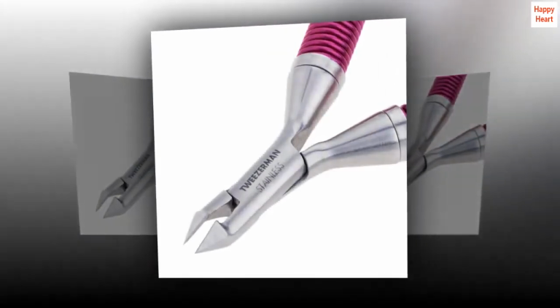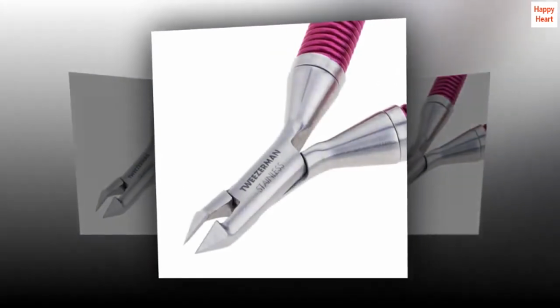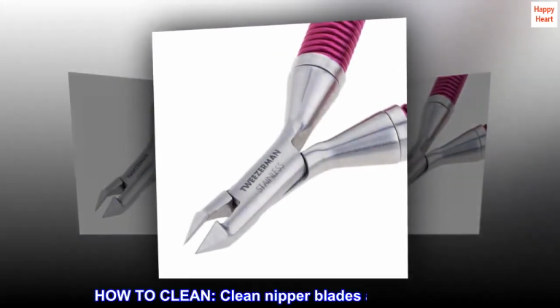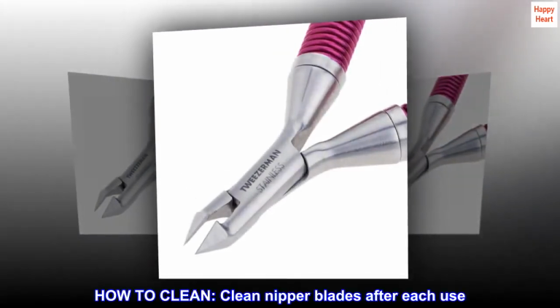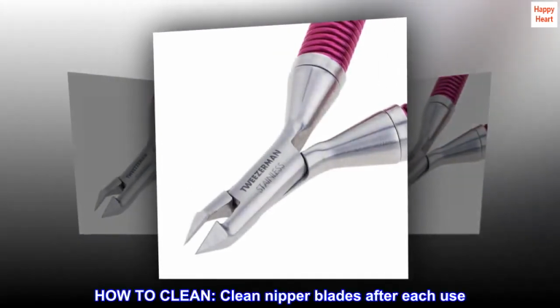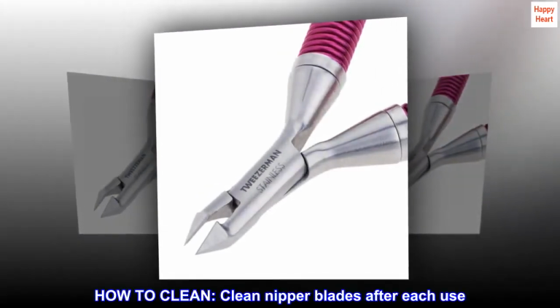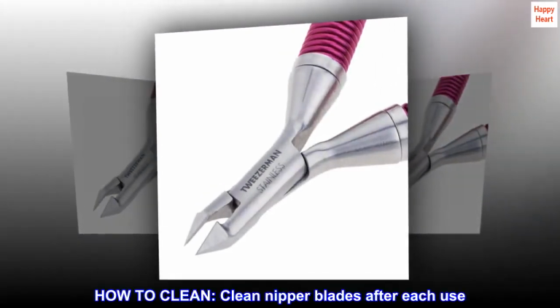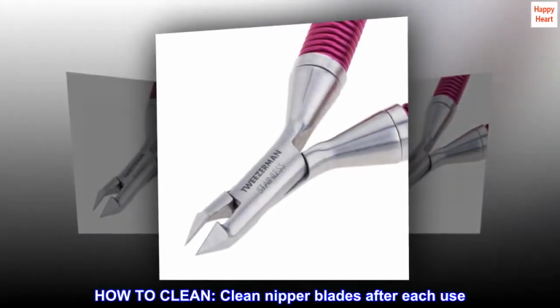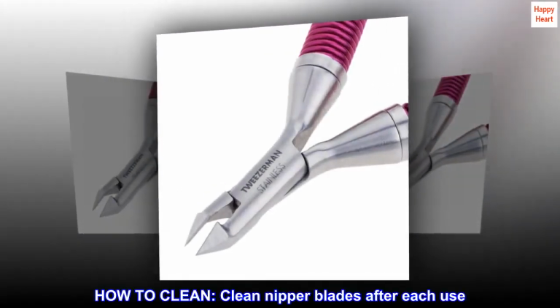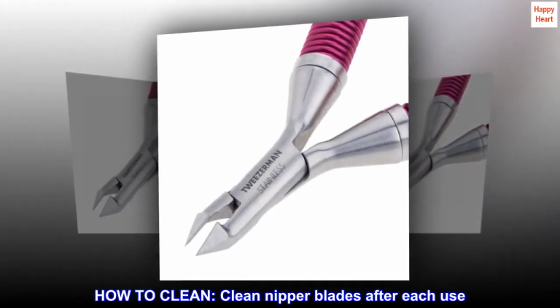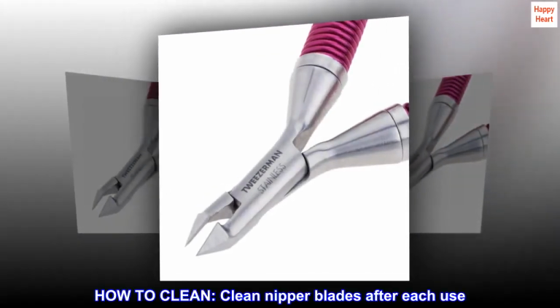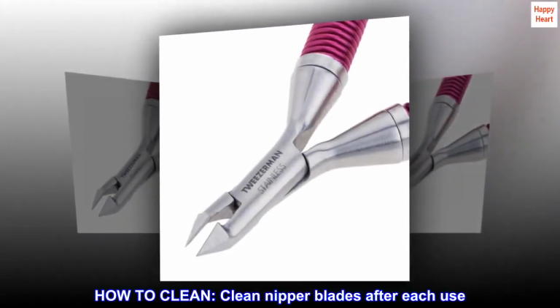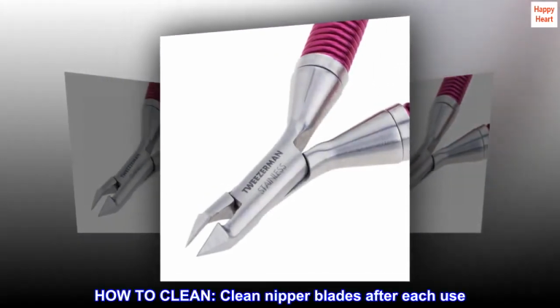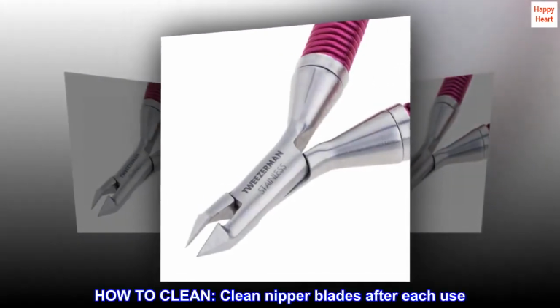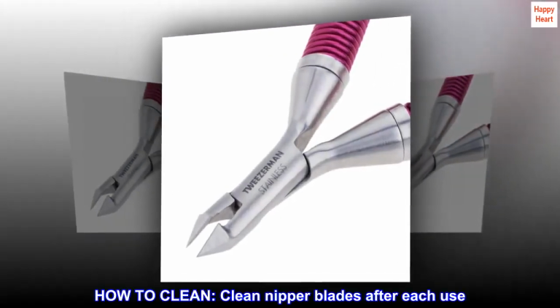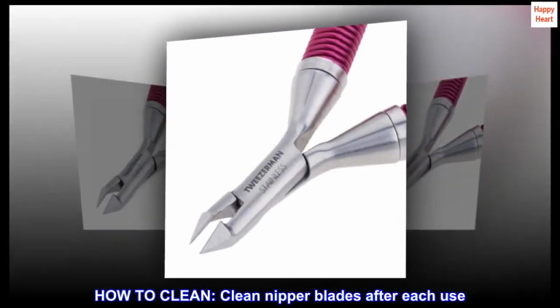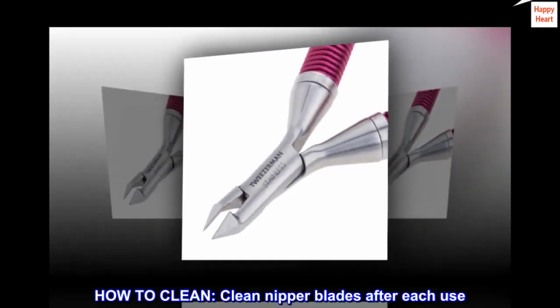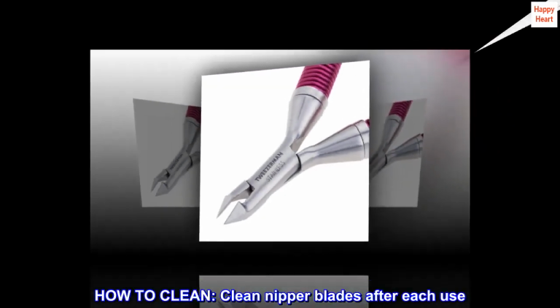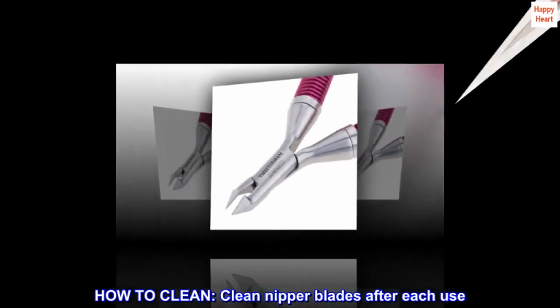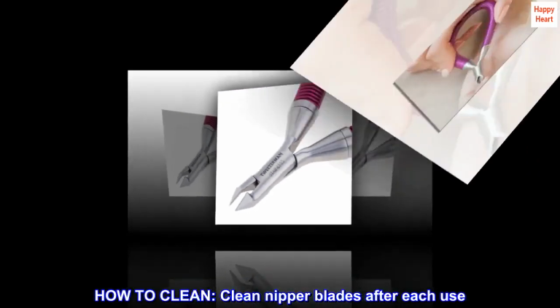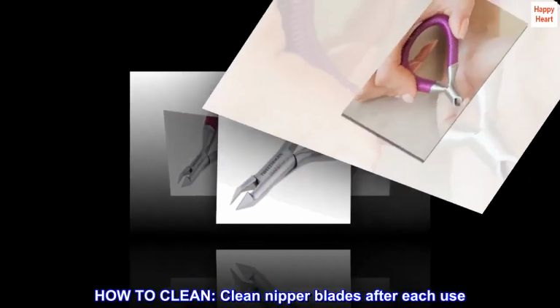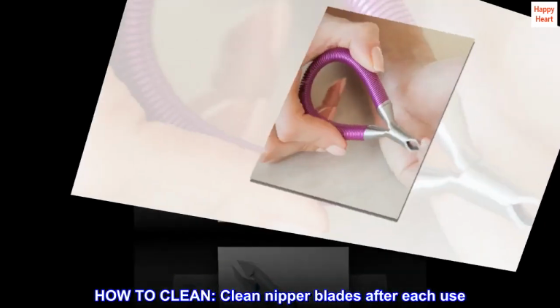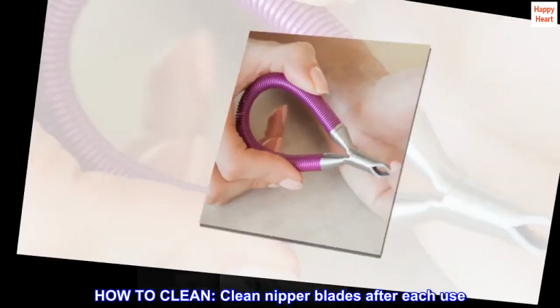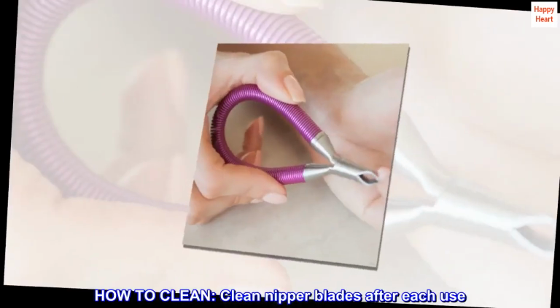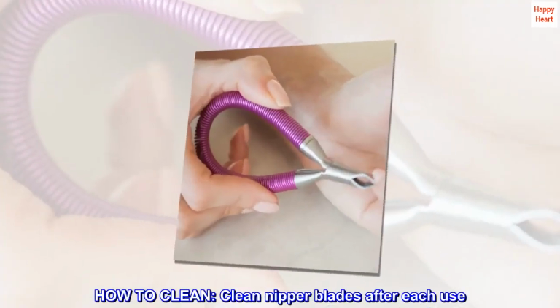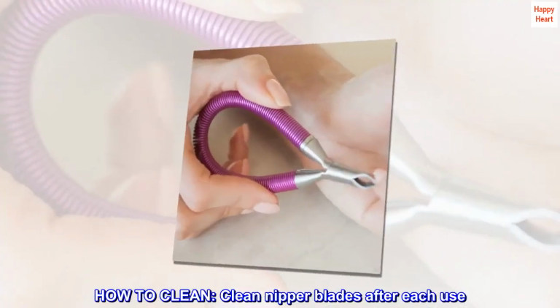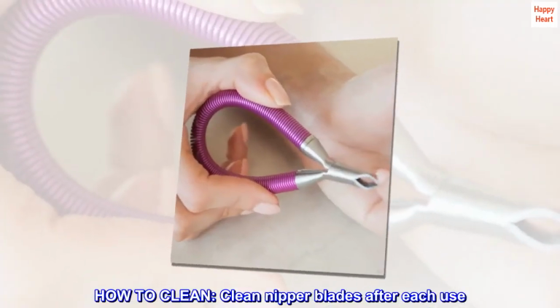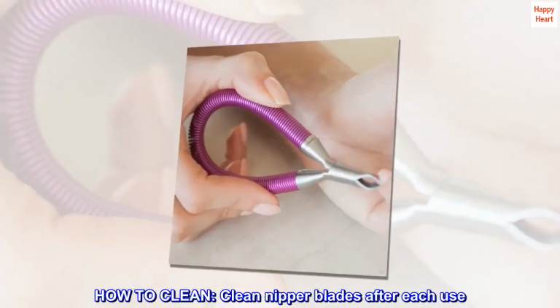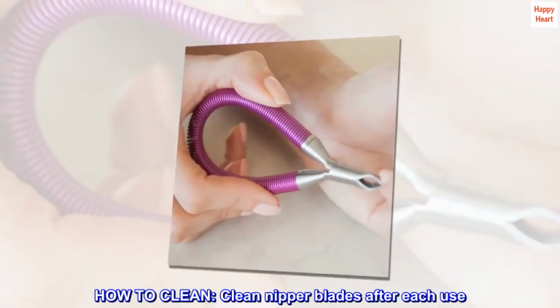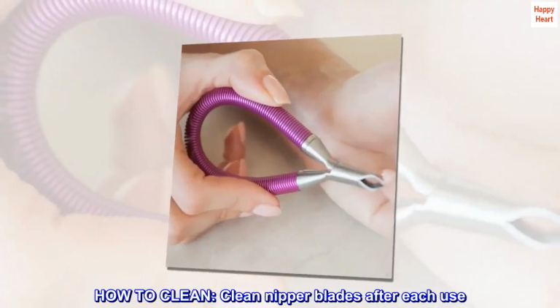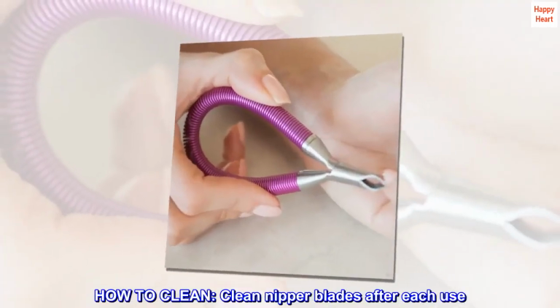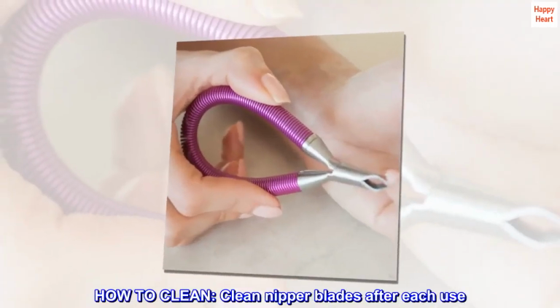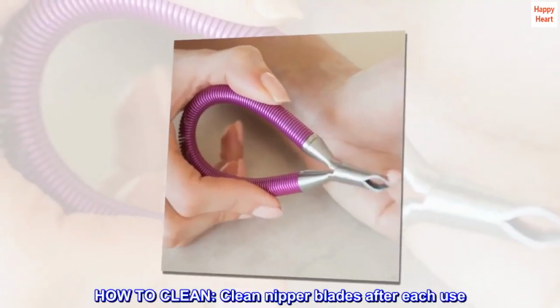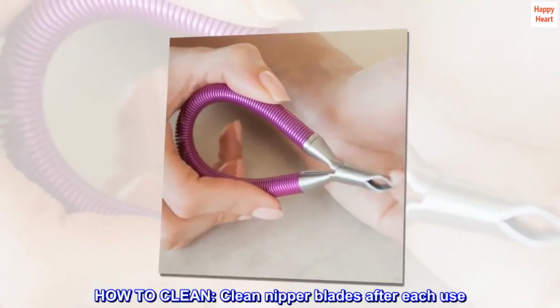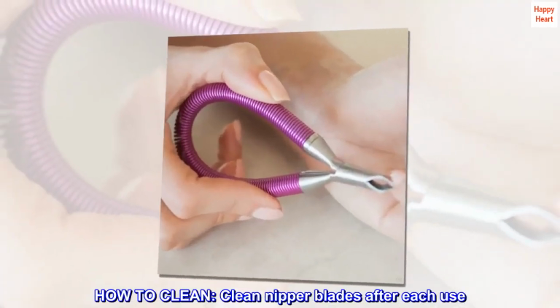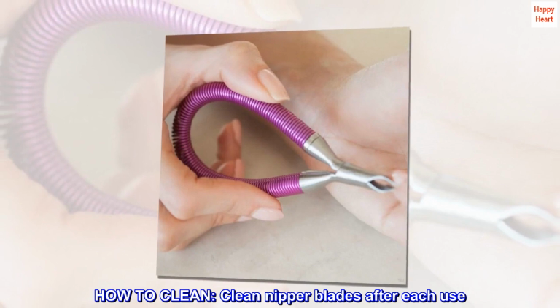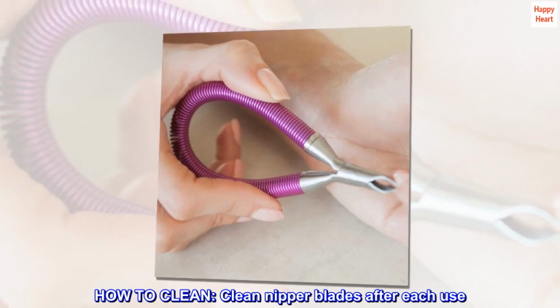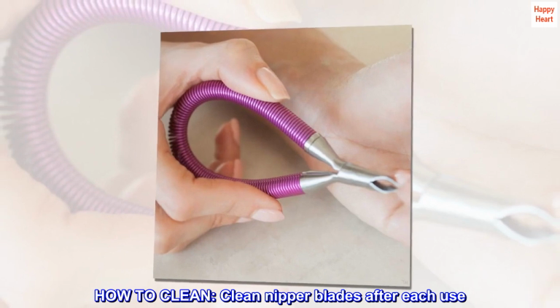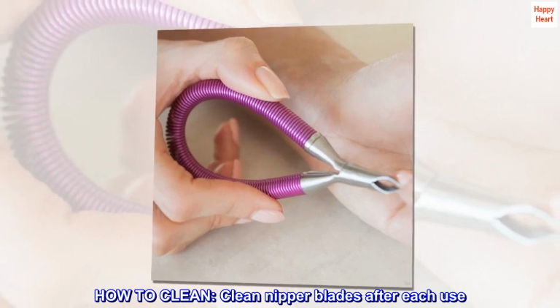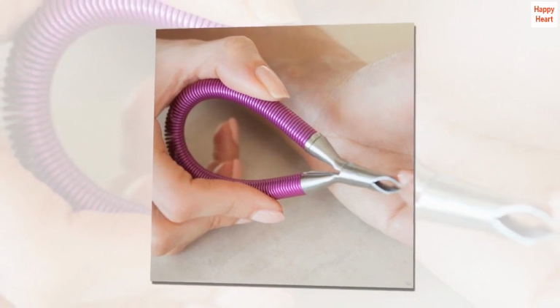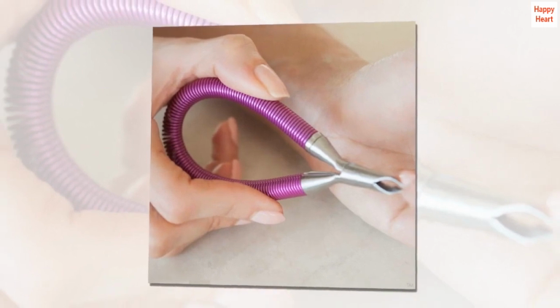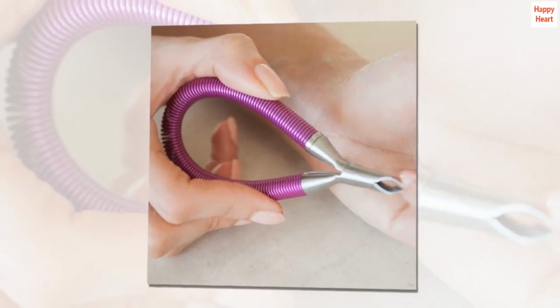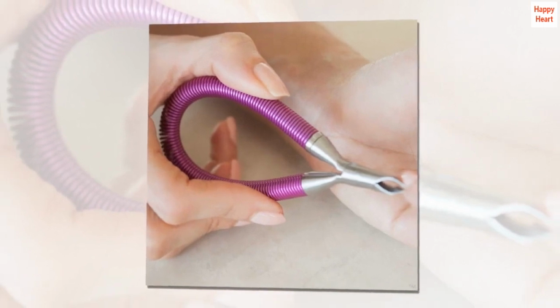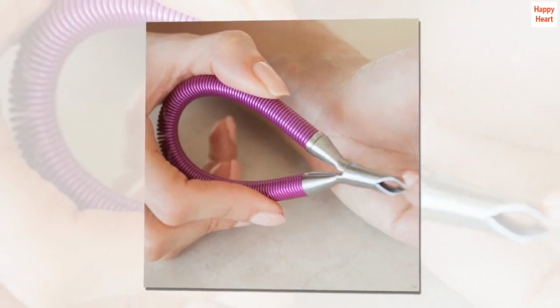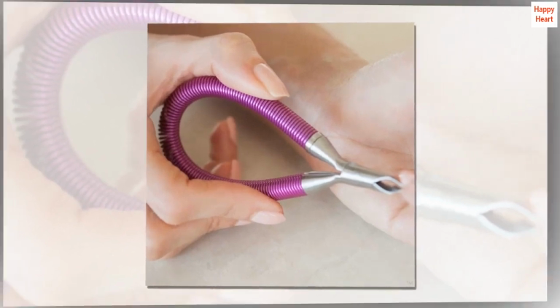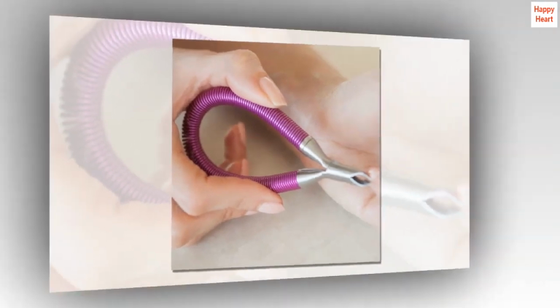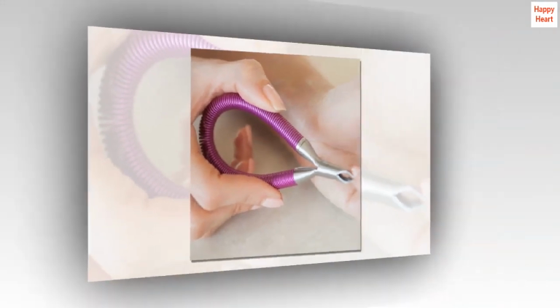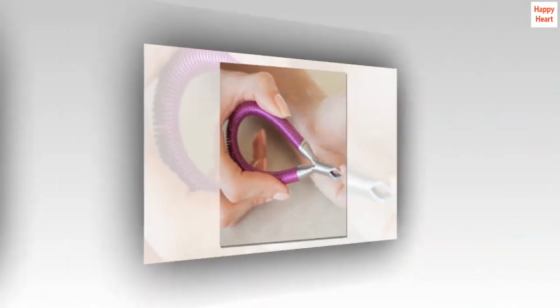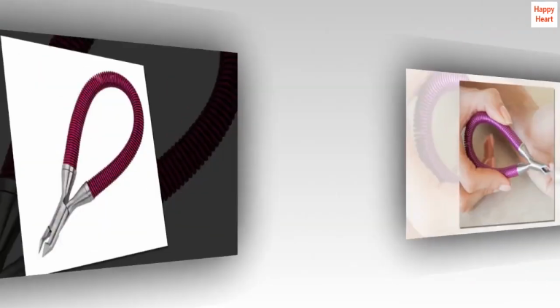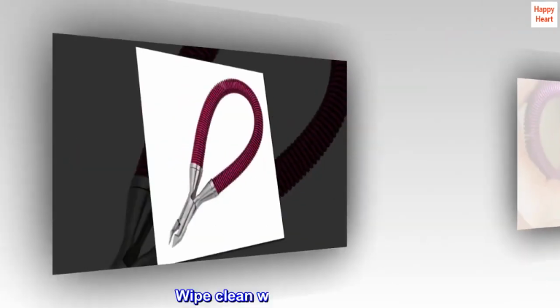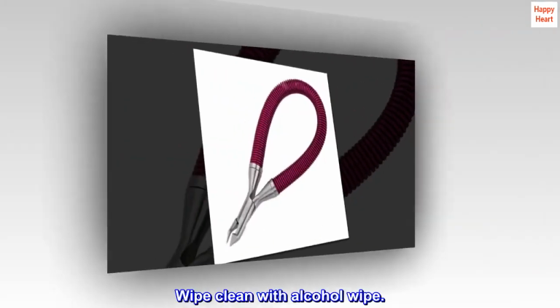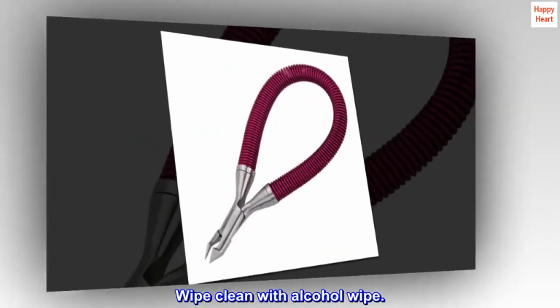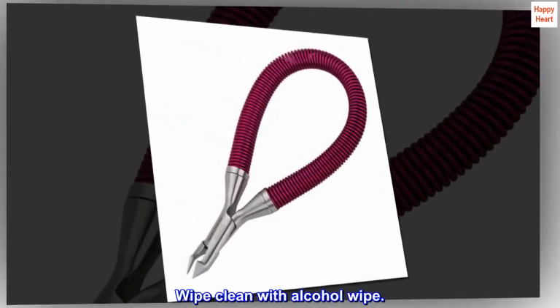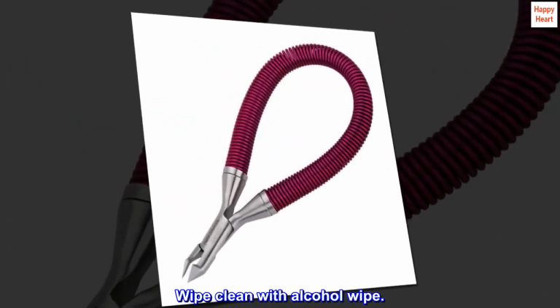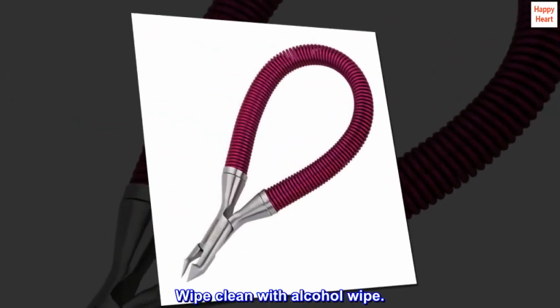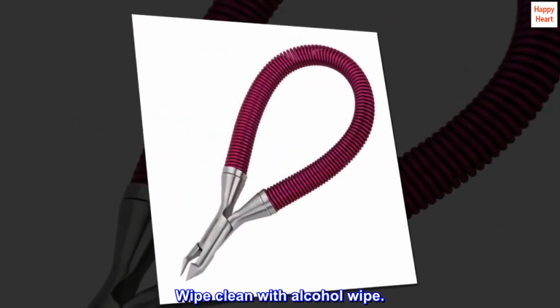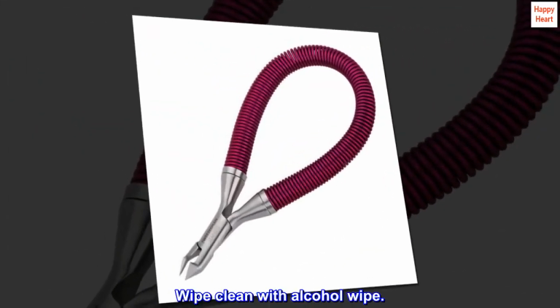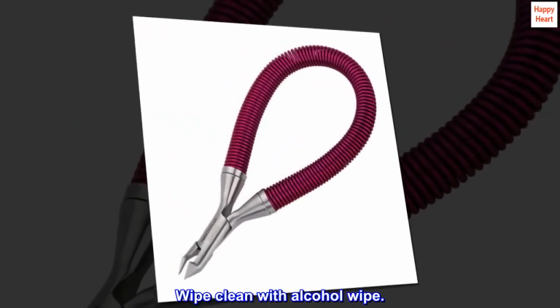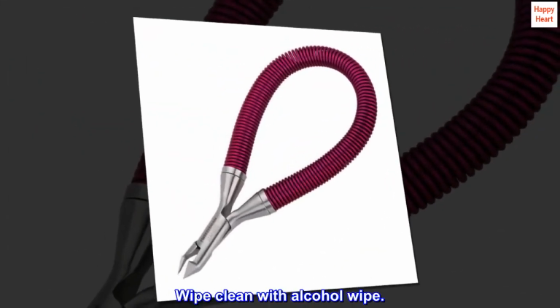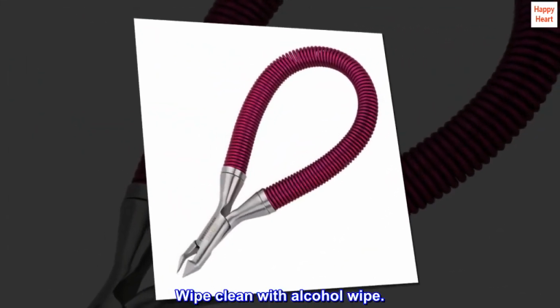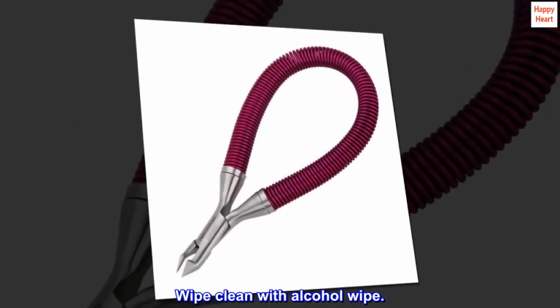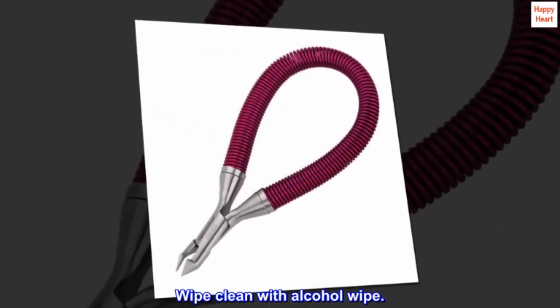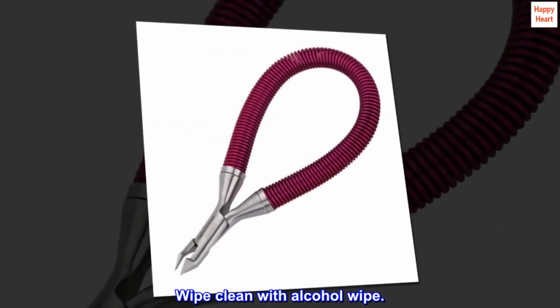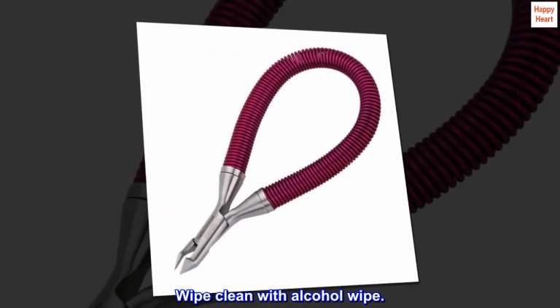How to clean. Clean nipper blades after each use. Wipe clean with an alcohol wipe.